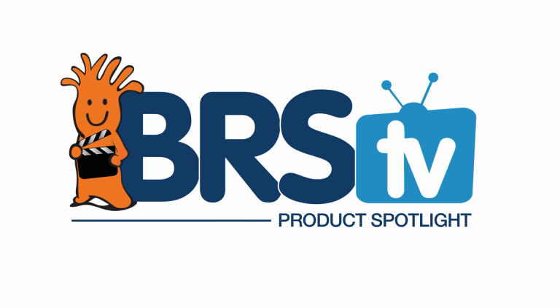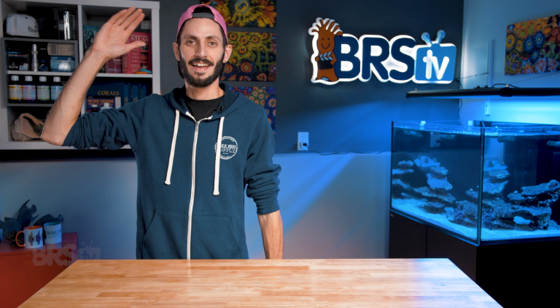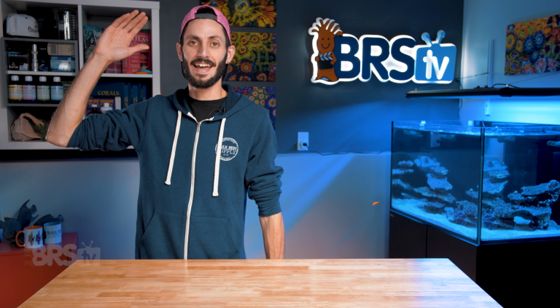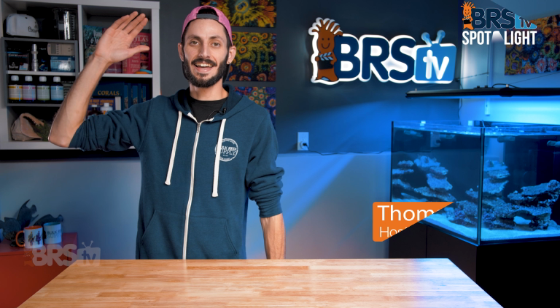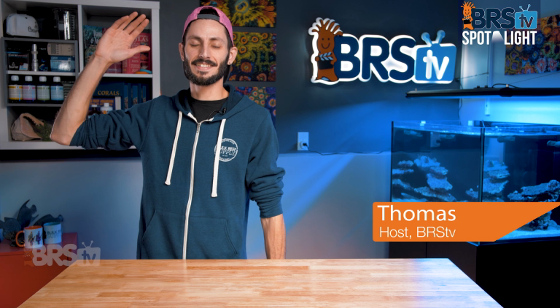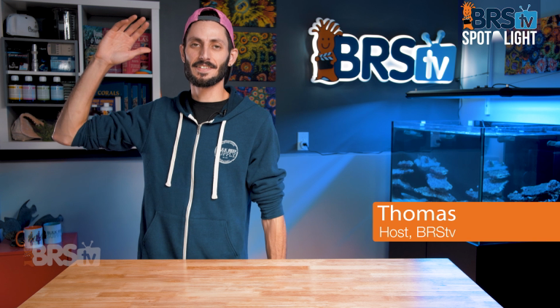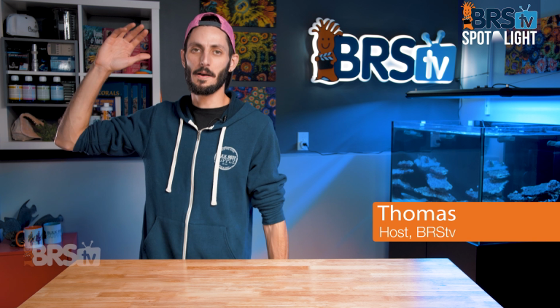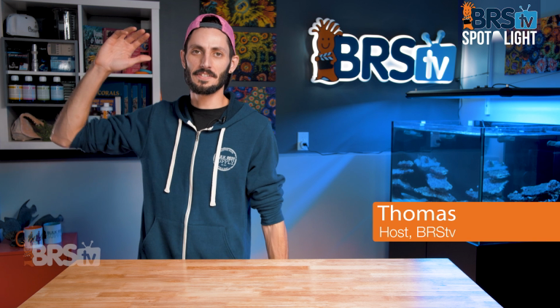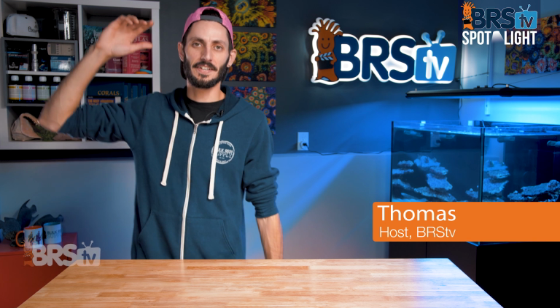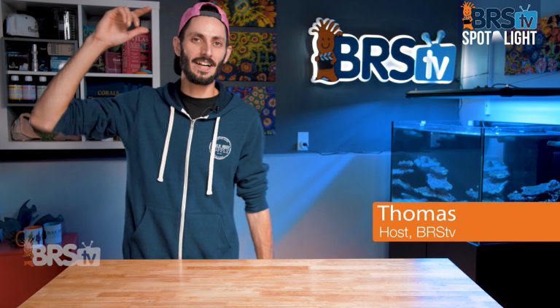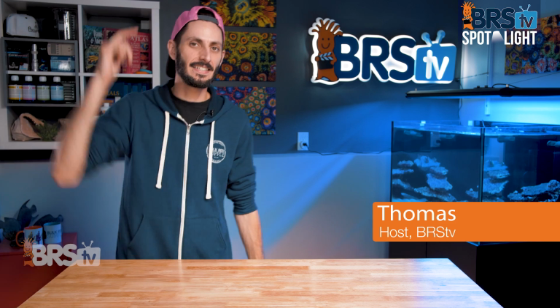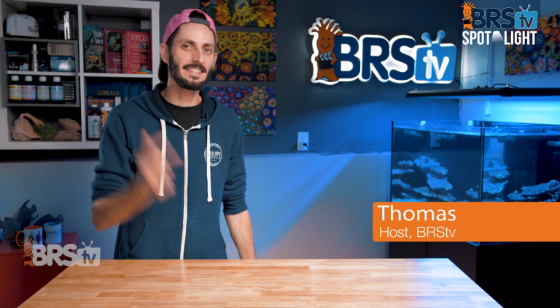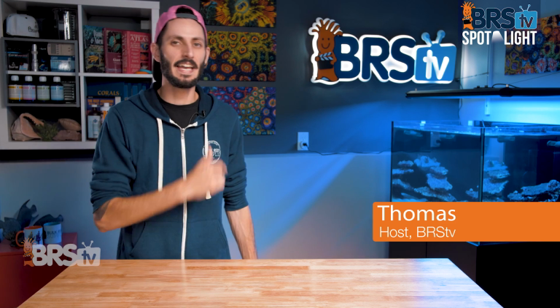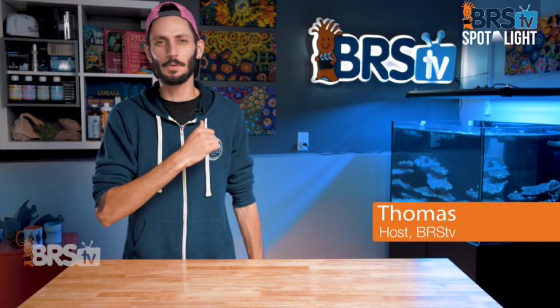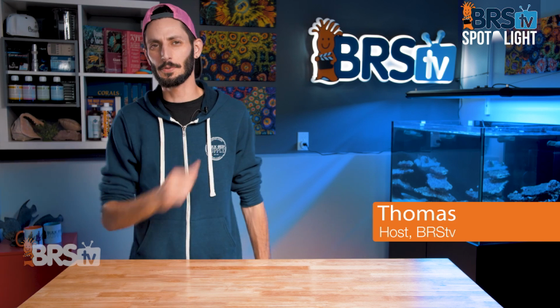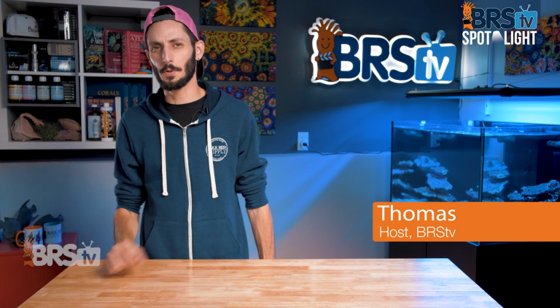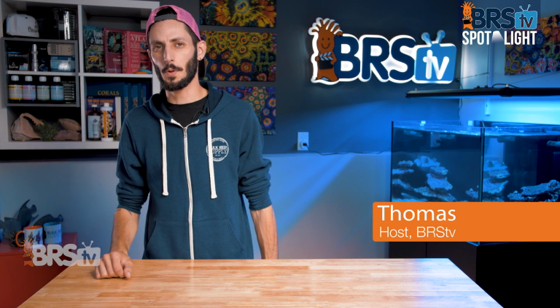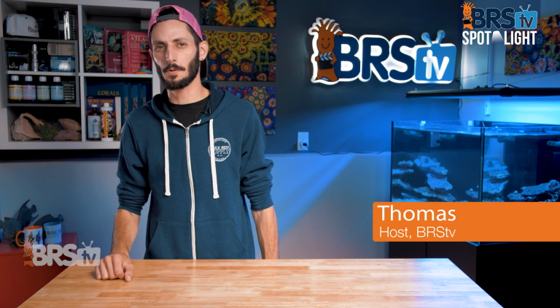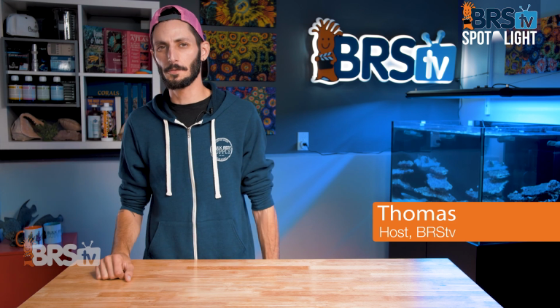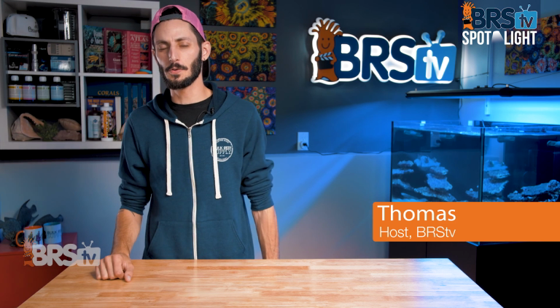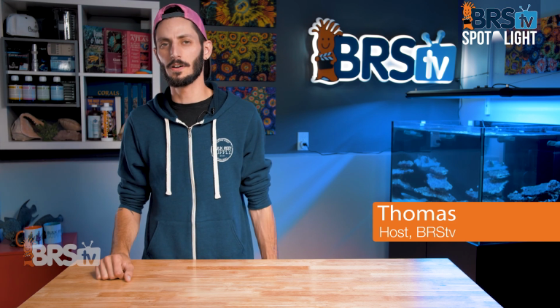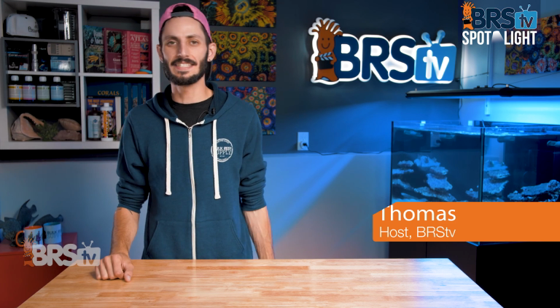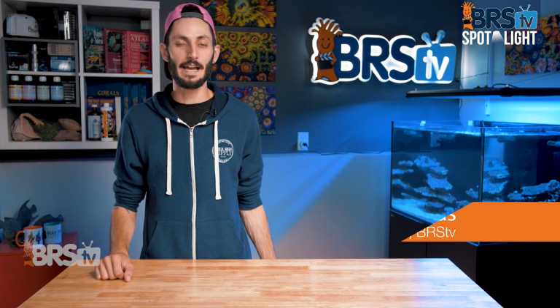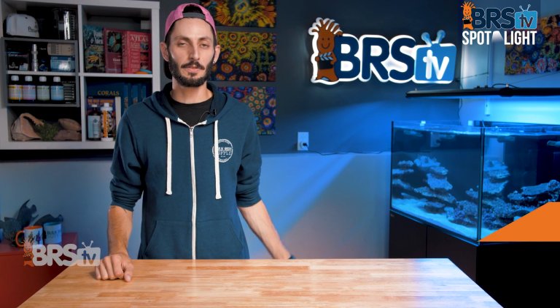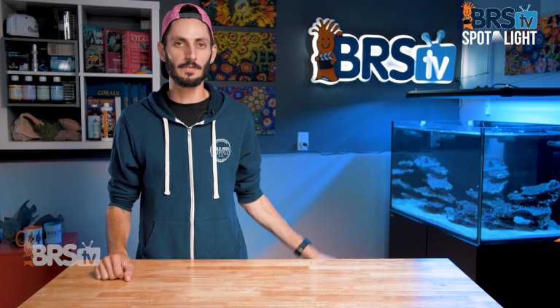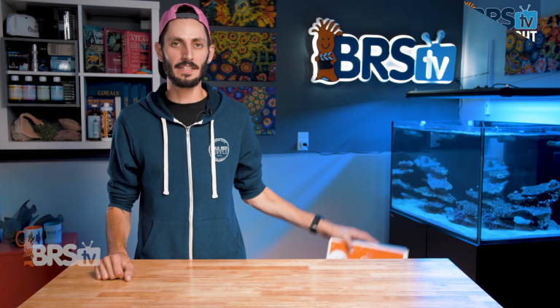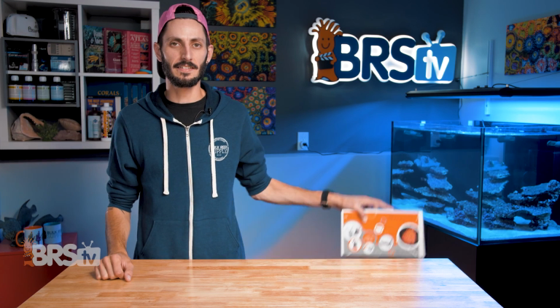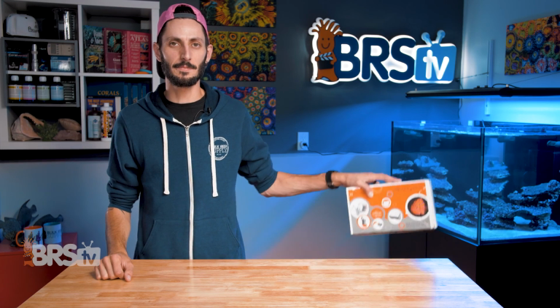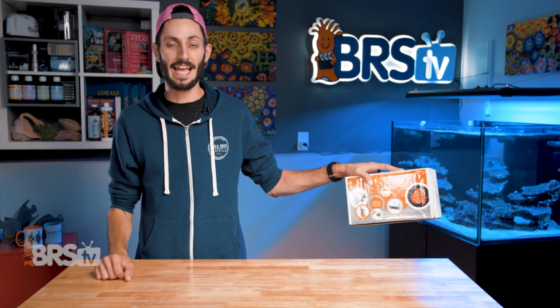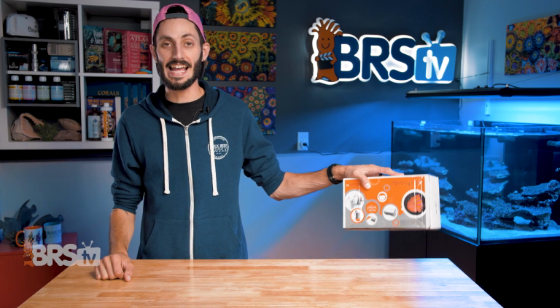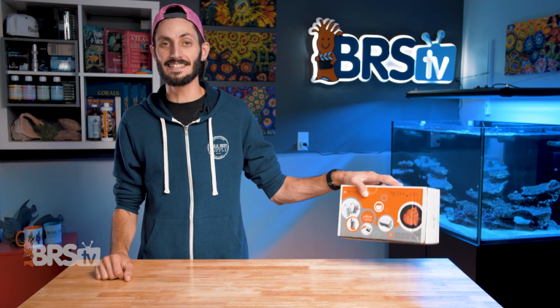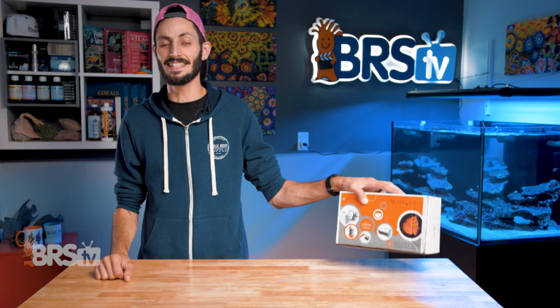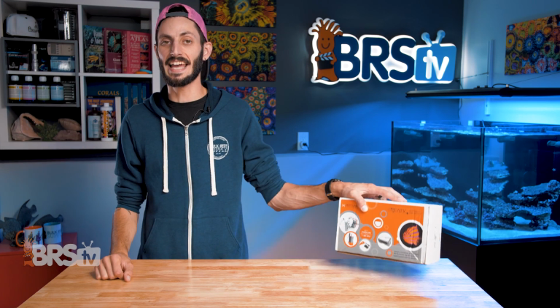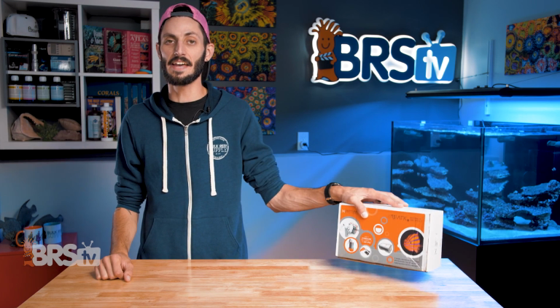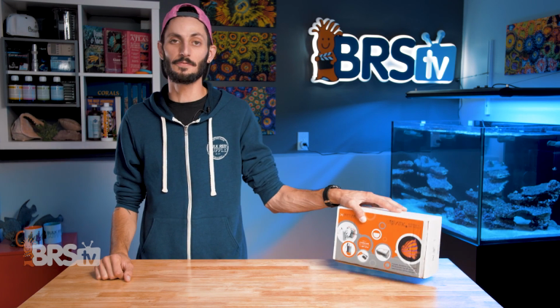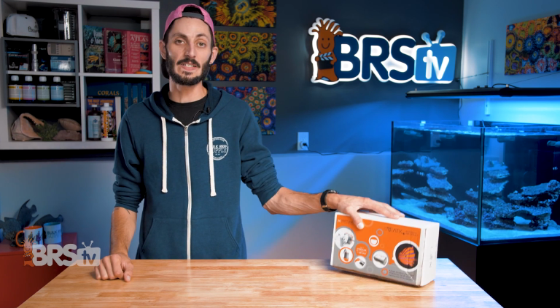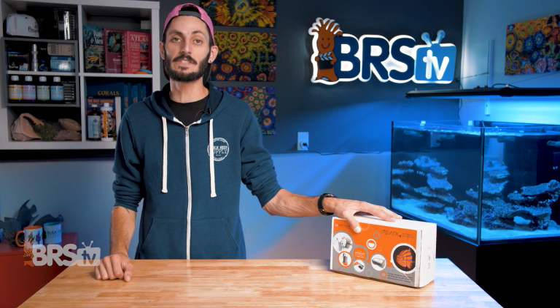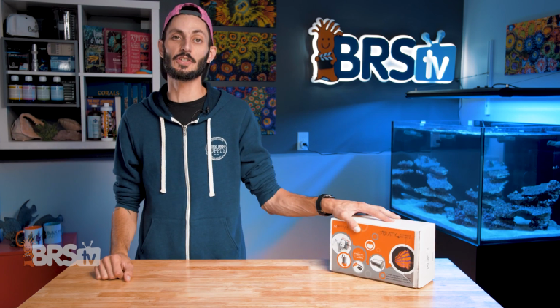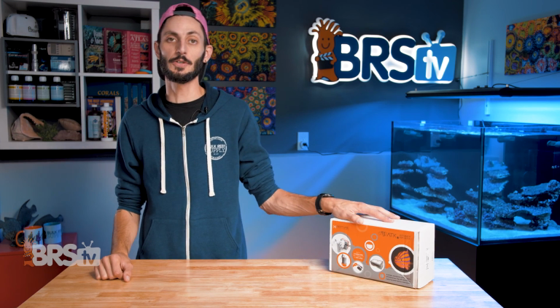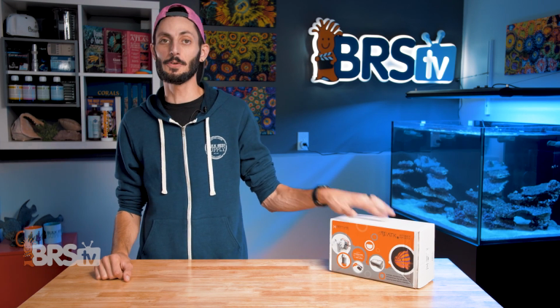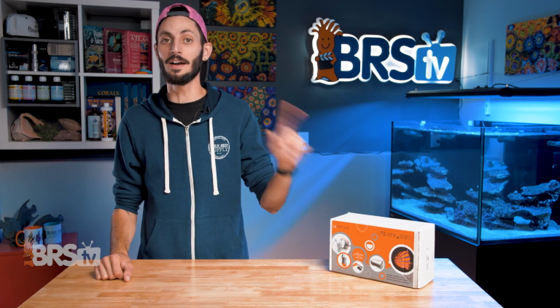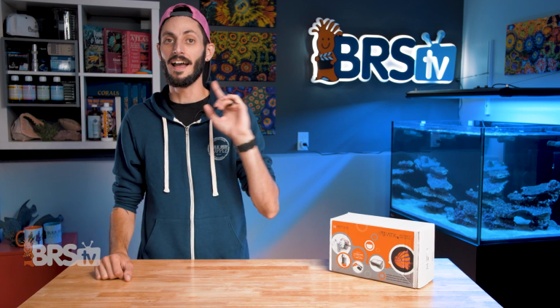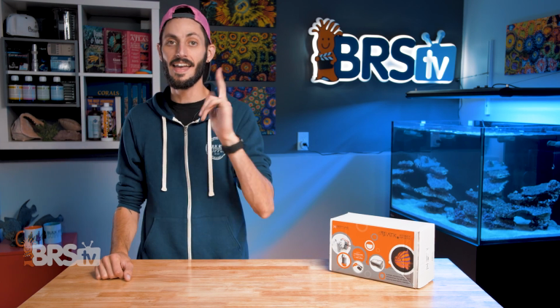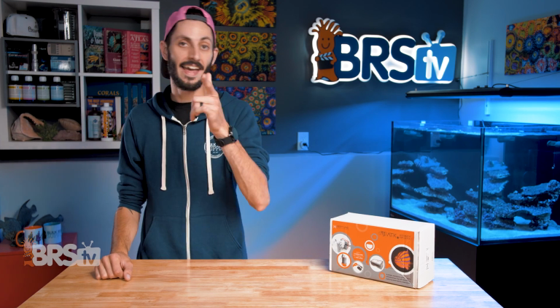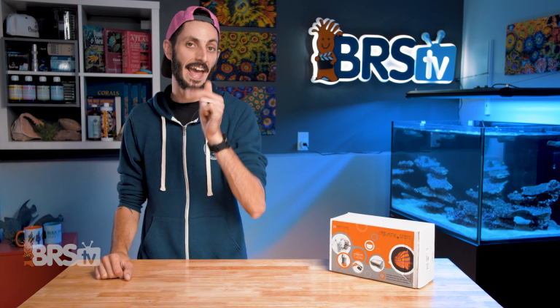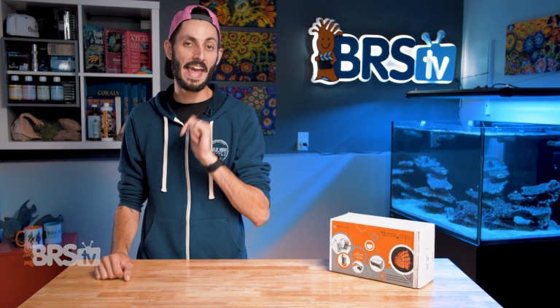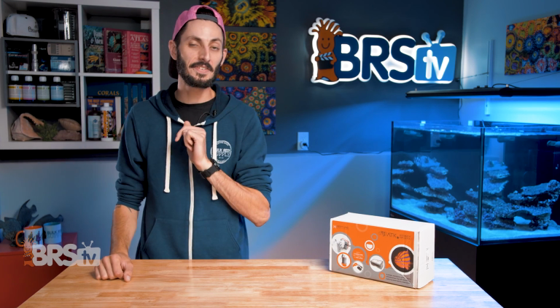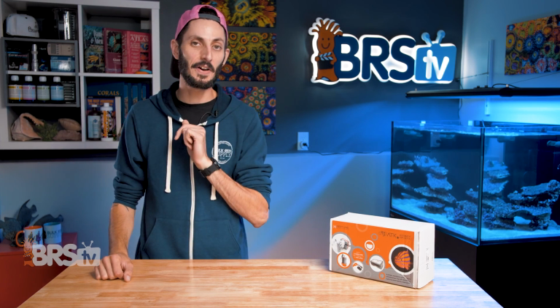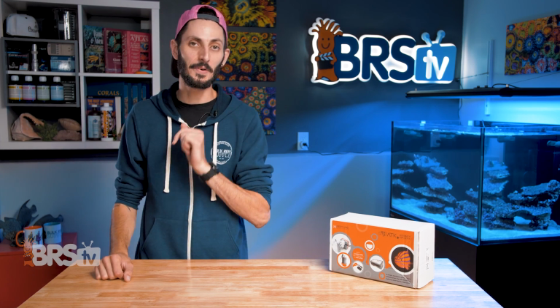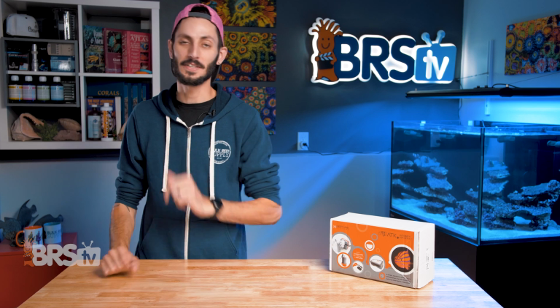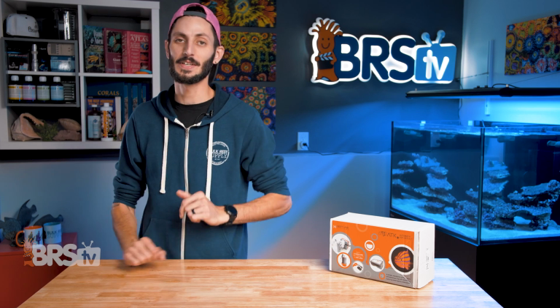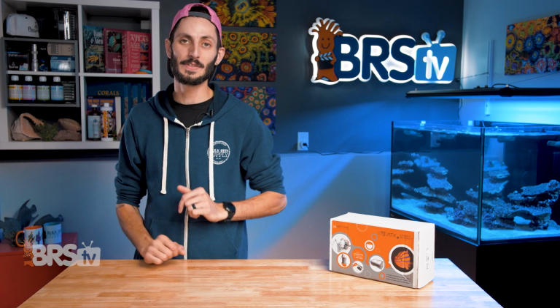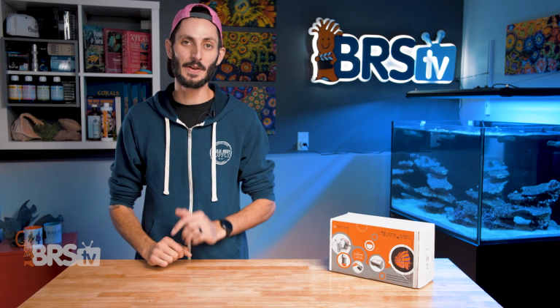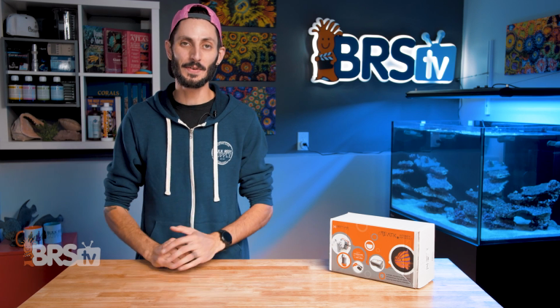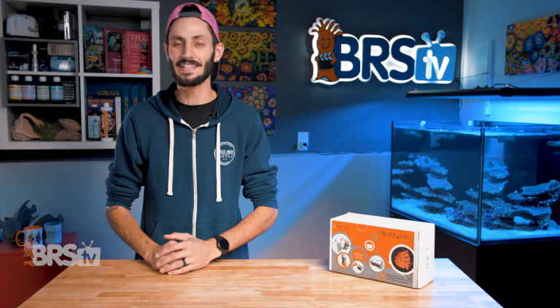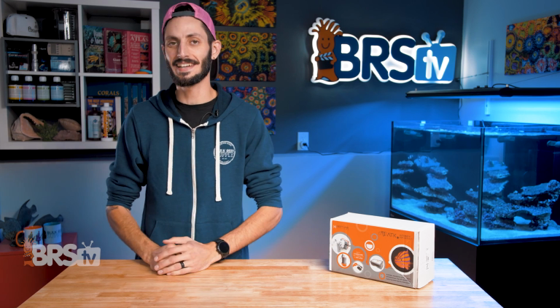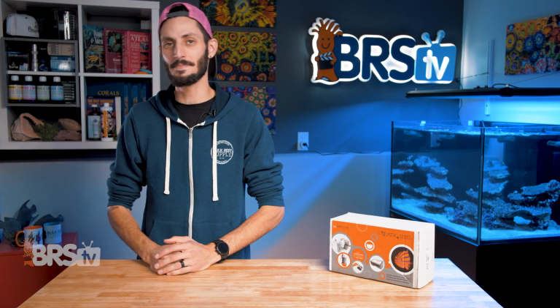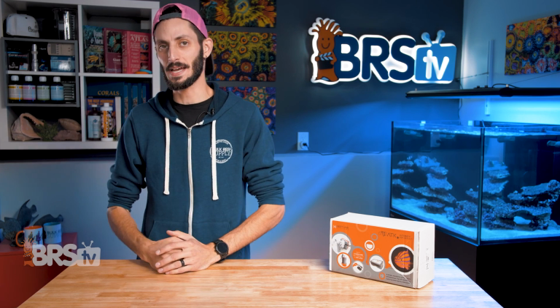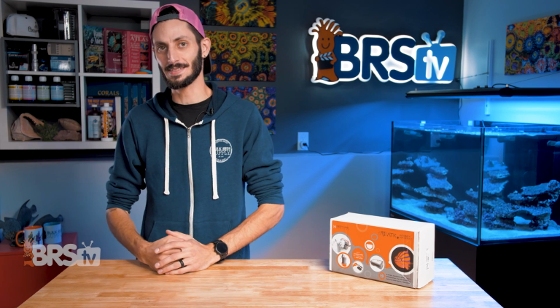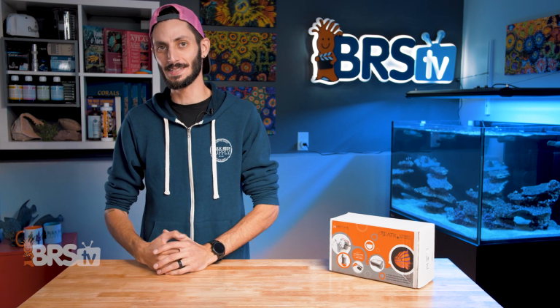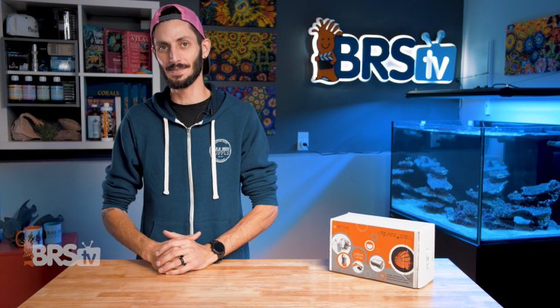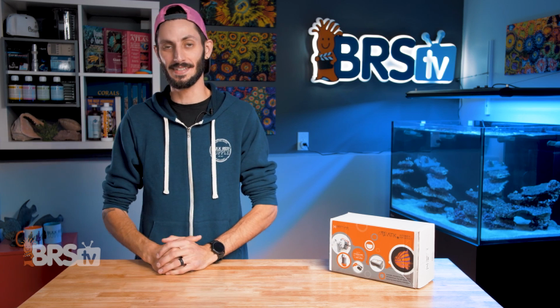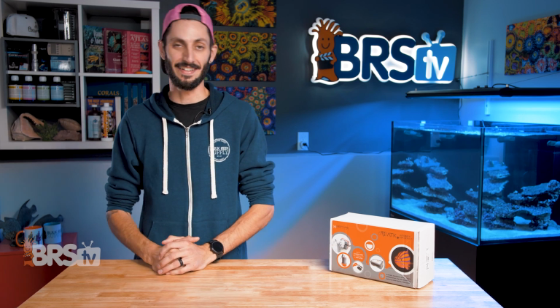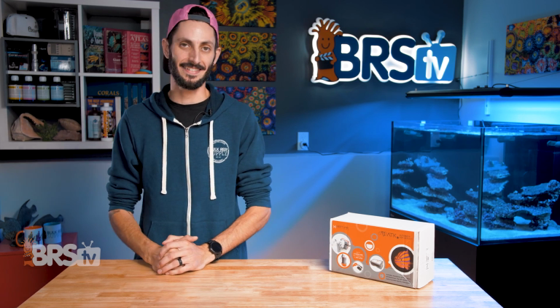Hey, it's Thomas here. And today we're doing a quick review on Neptune Systems ATK V2. And no, you don't need an Apex to use this.